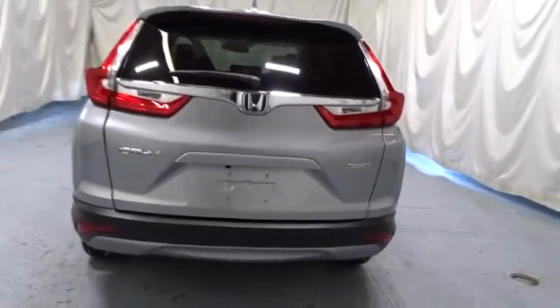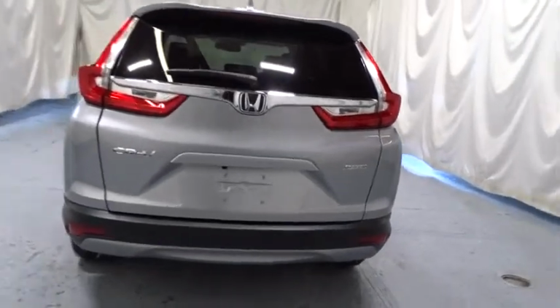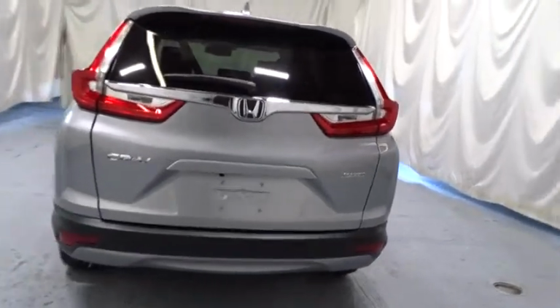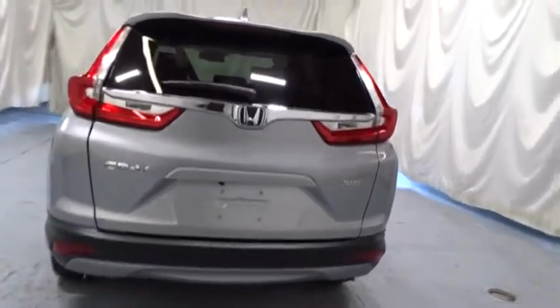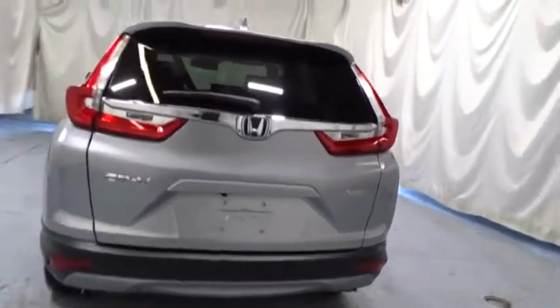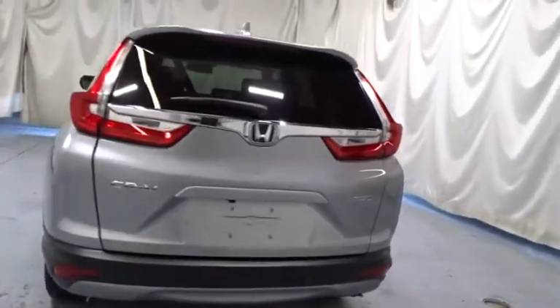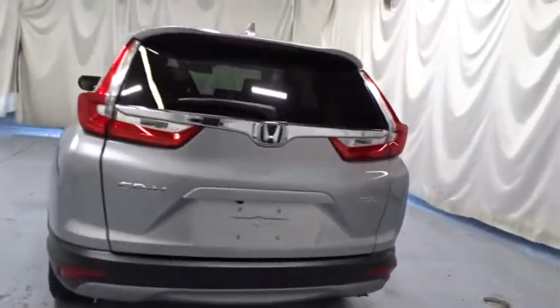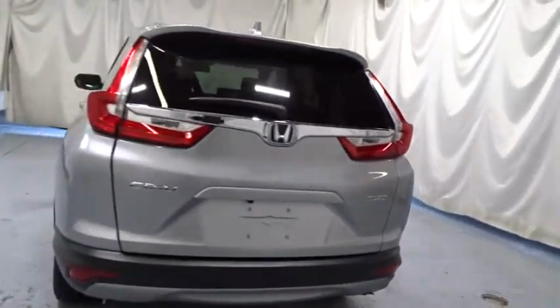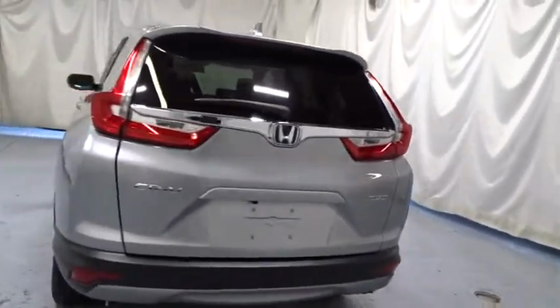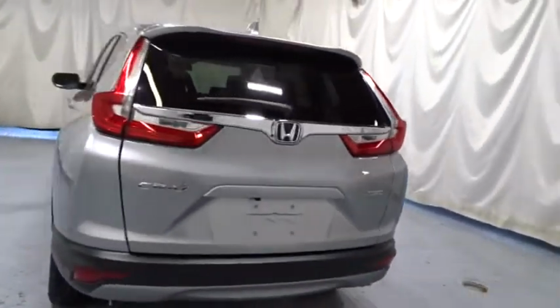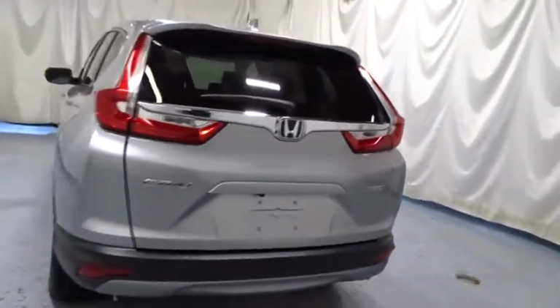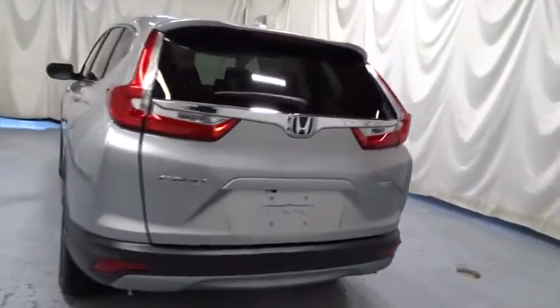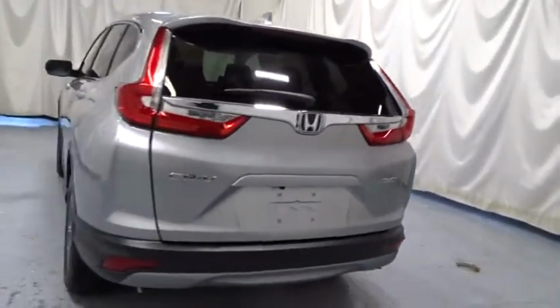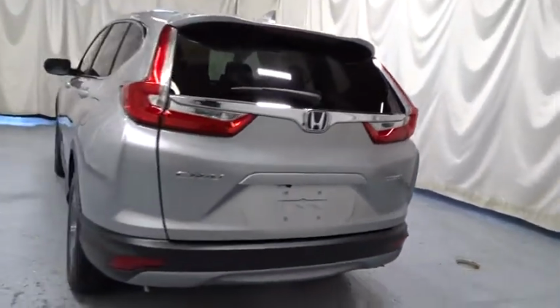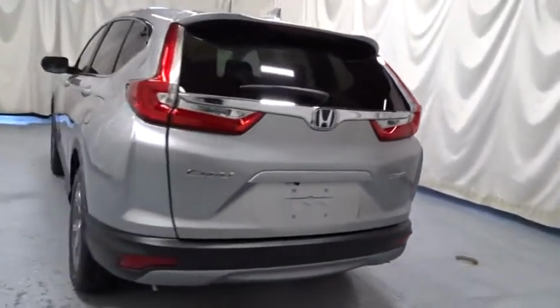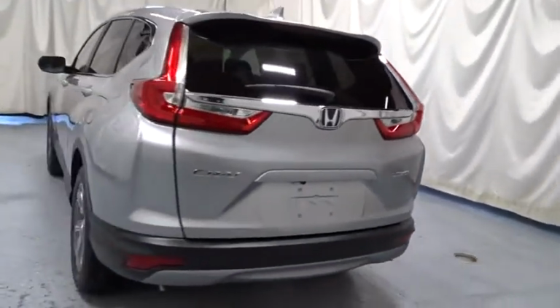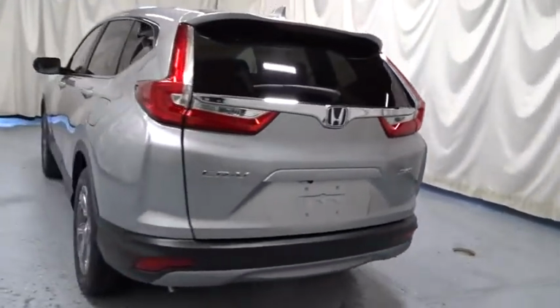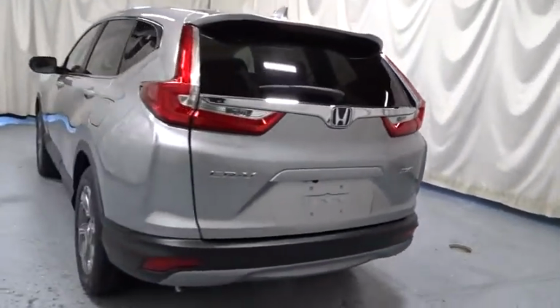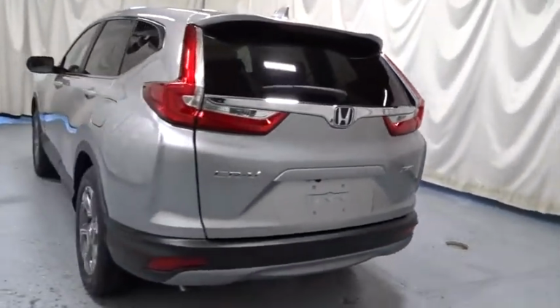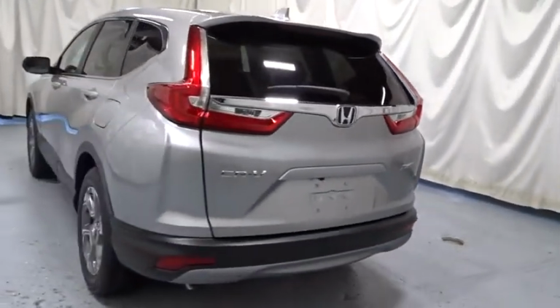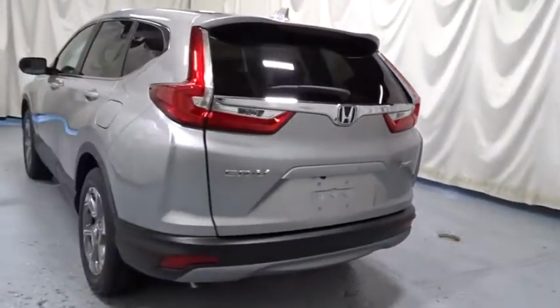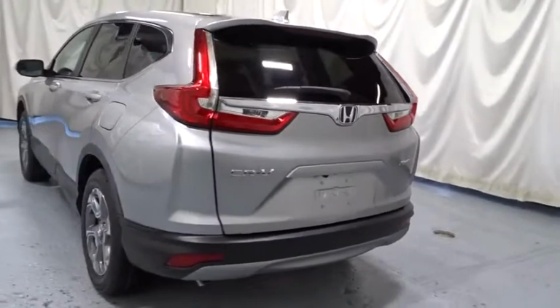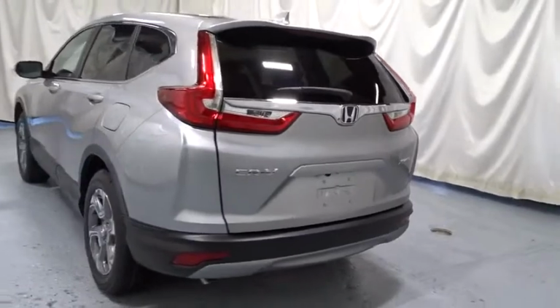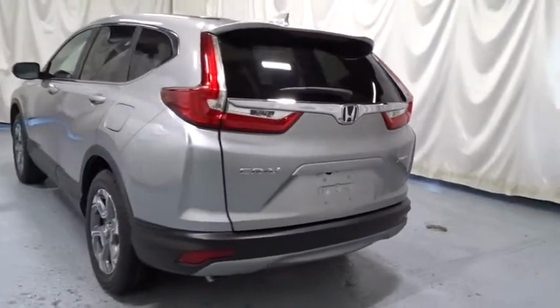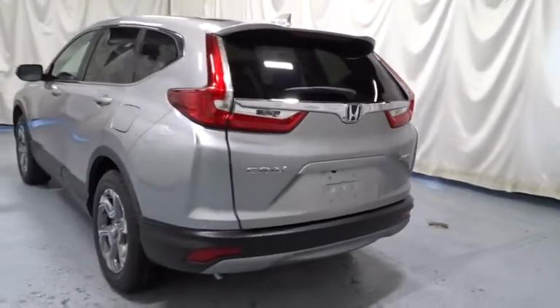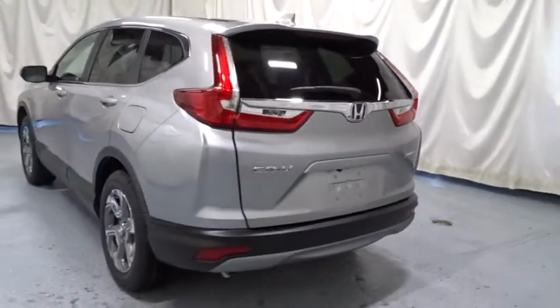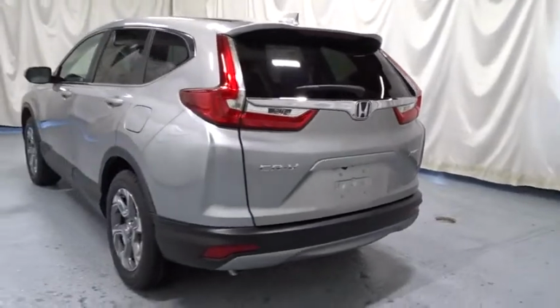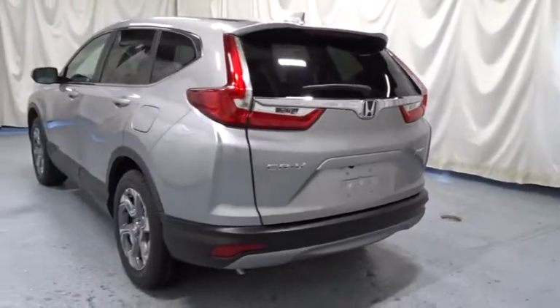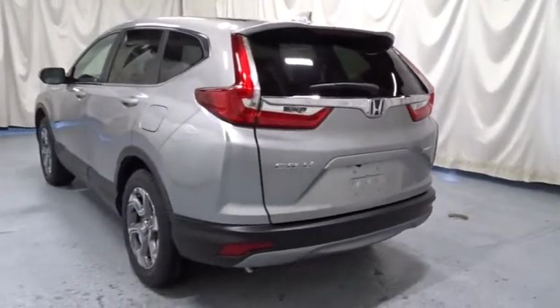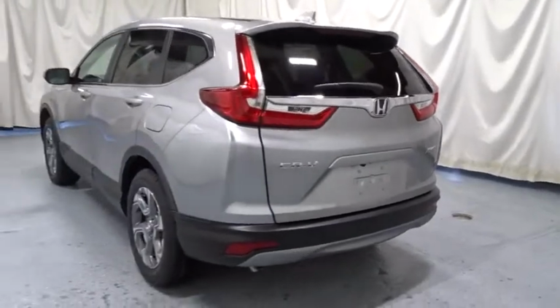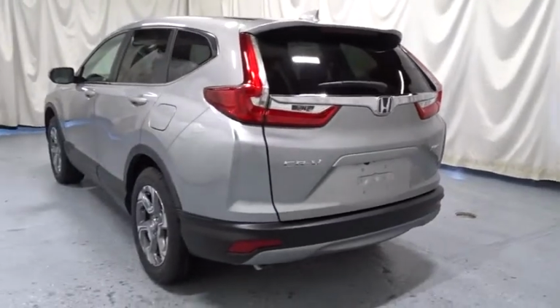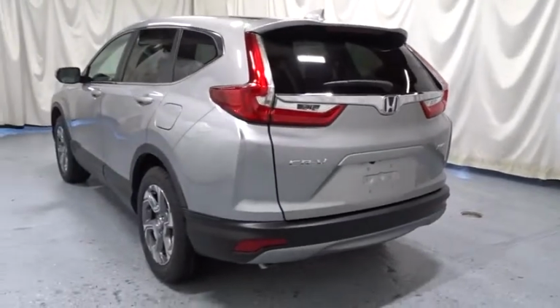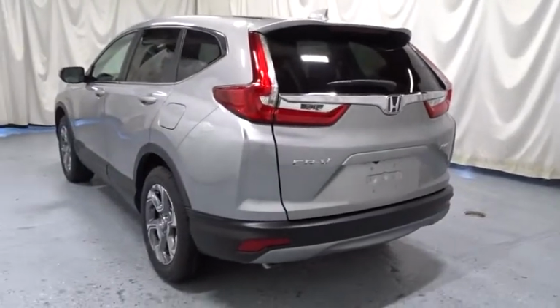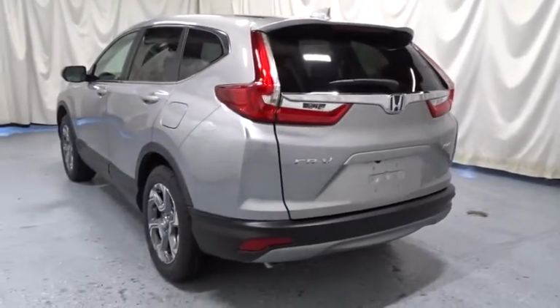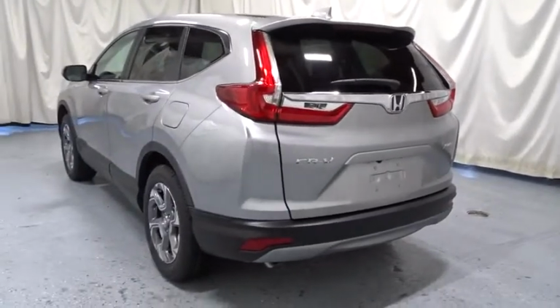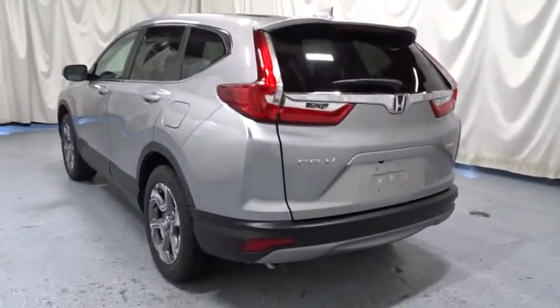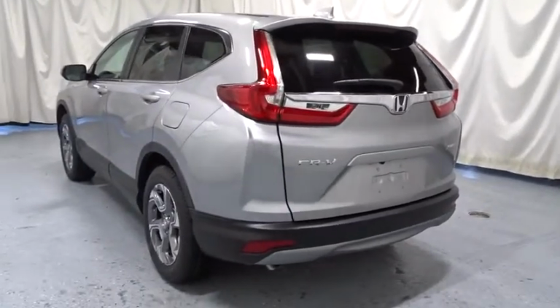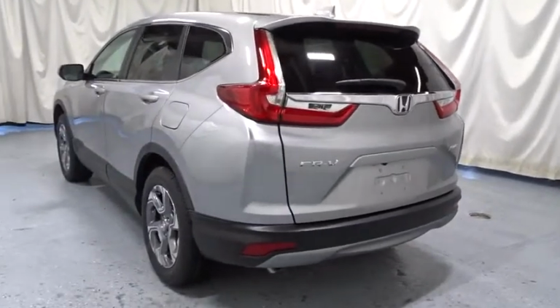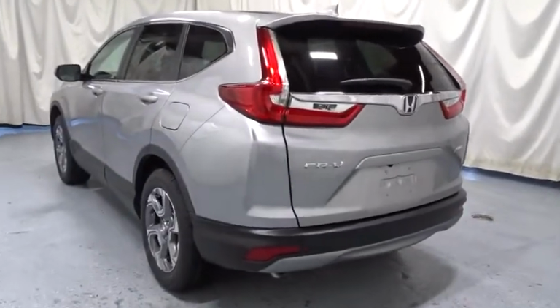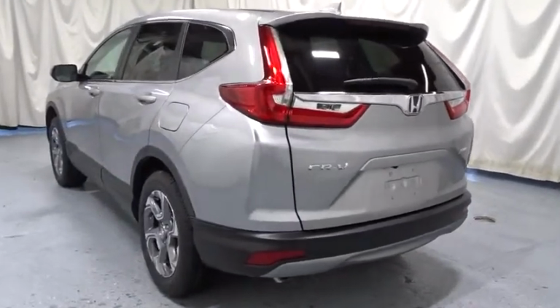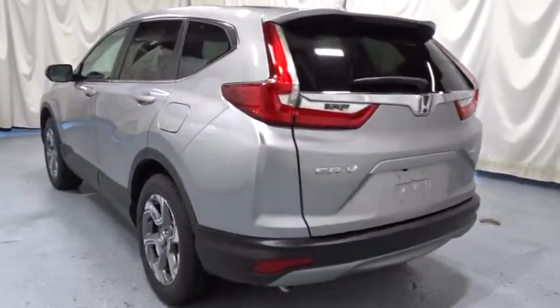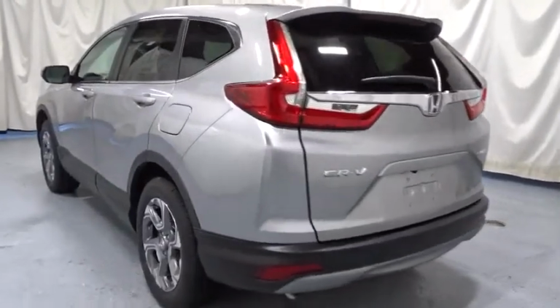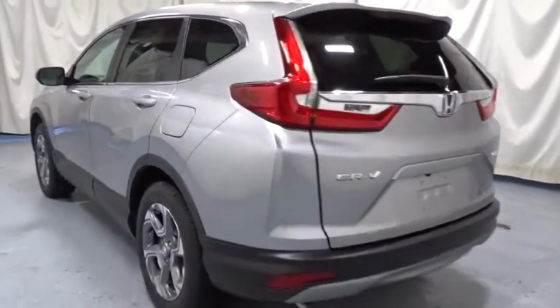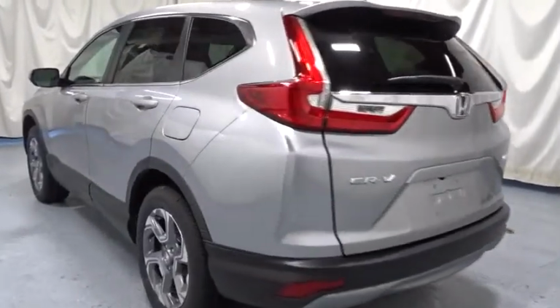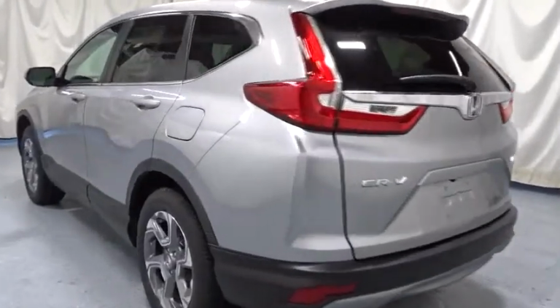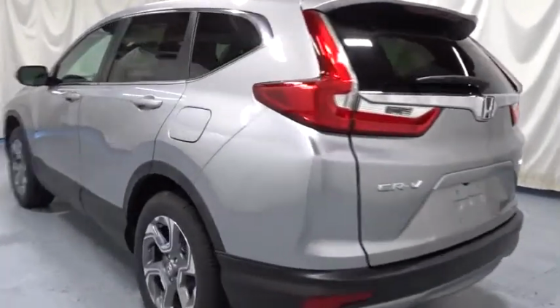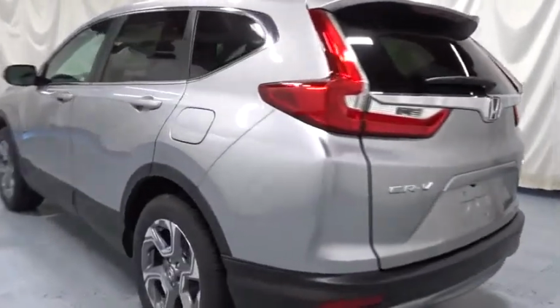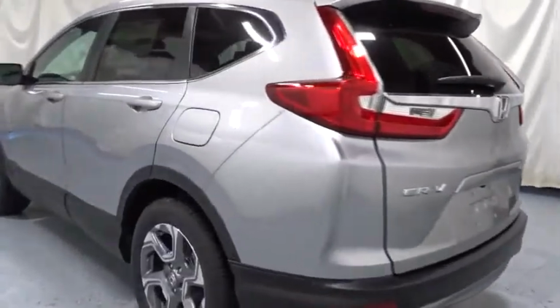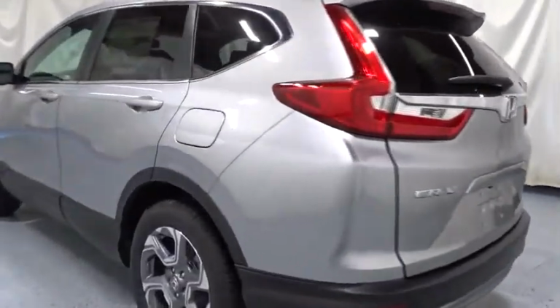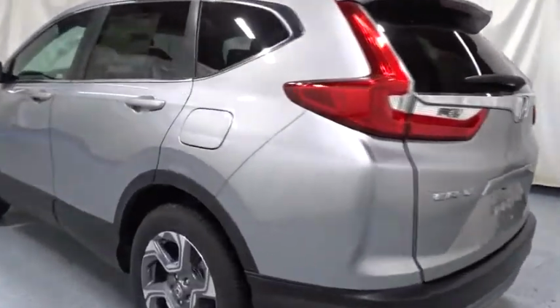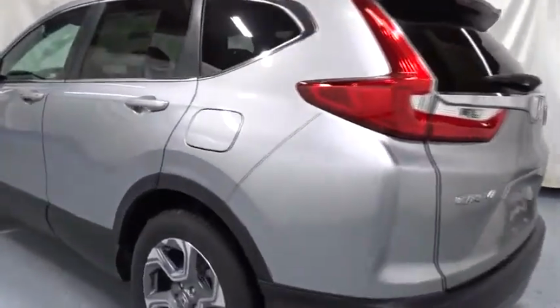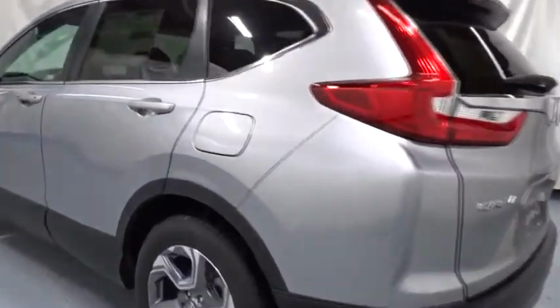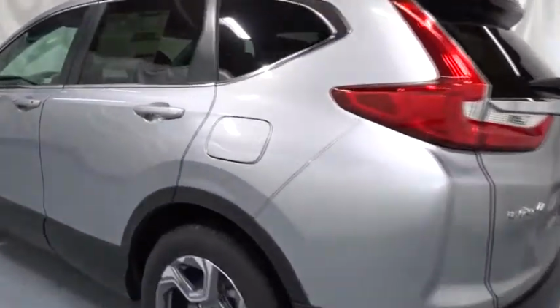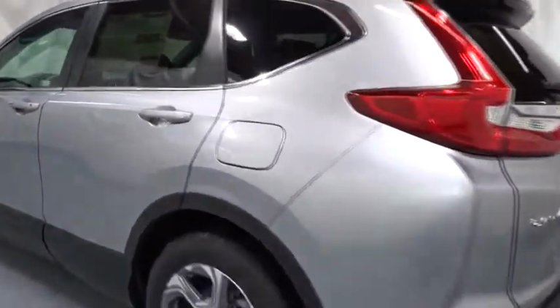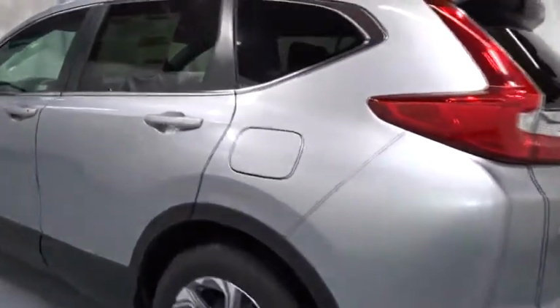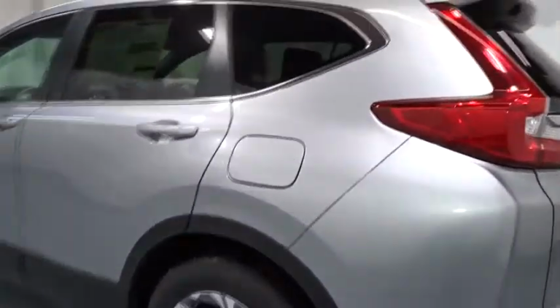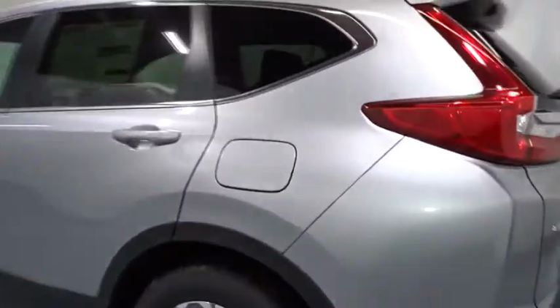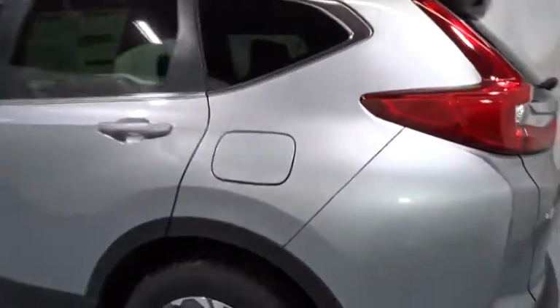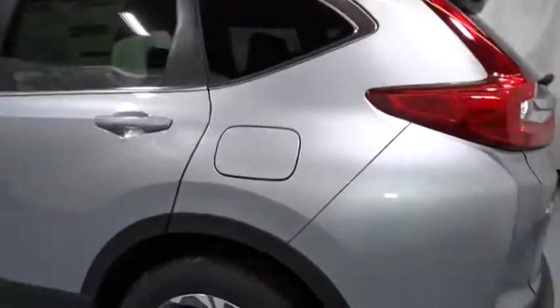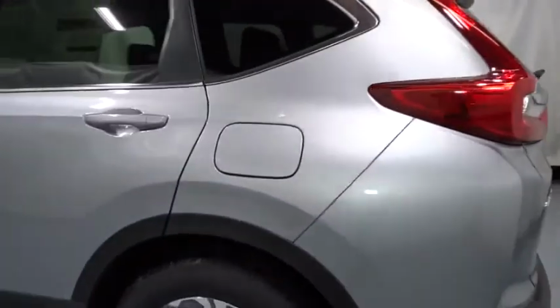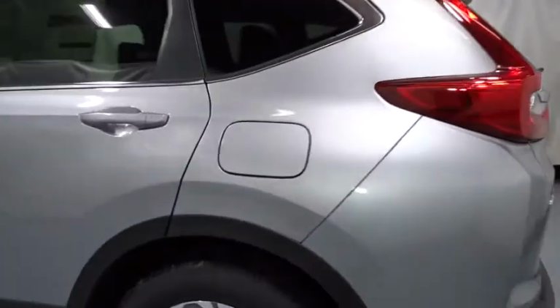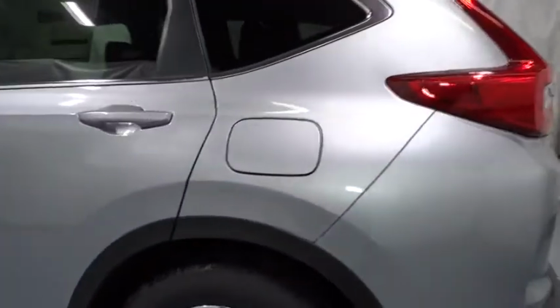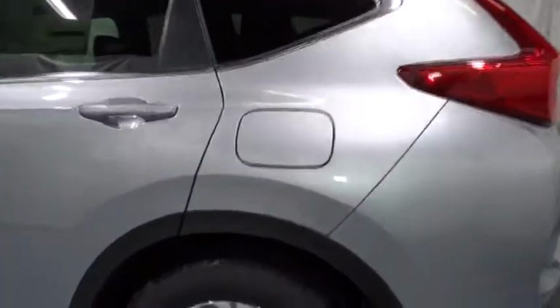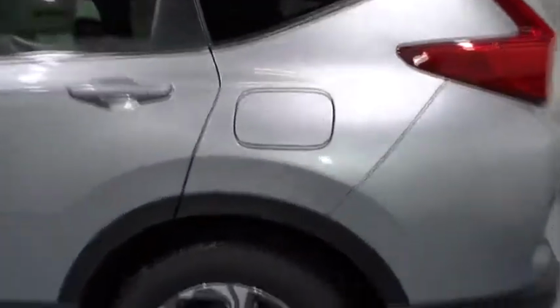brake assist, color door handles, tinted glass, engine immobilizer, leather shift knob, and low tire pressure warning.